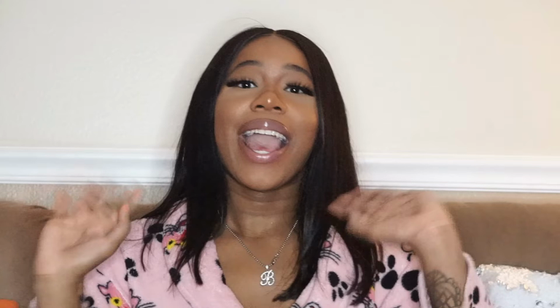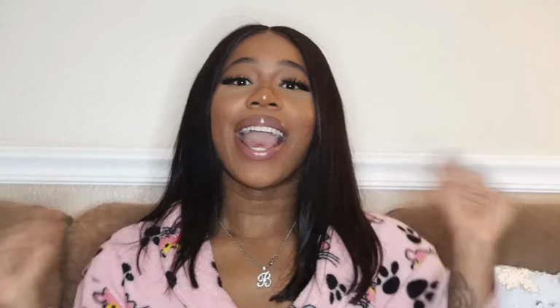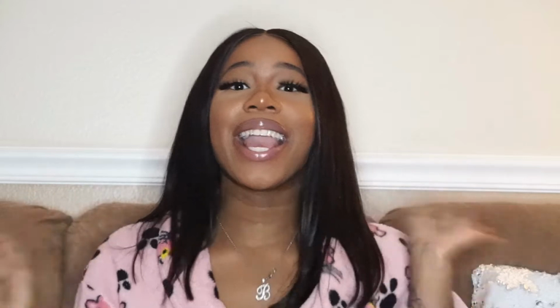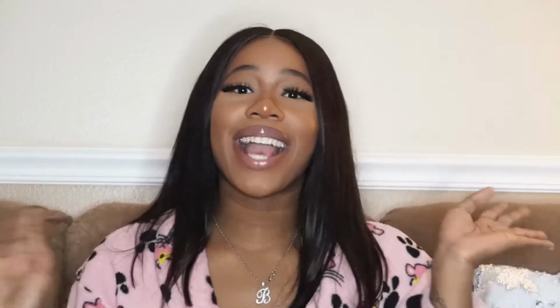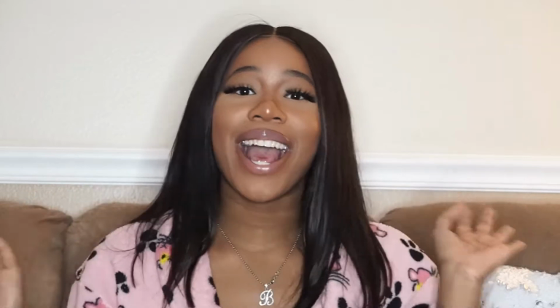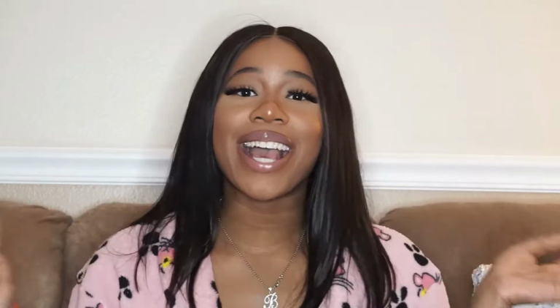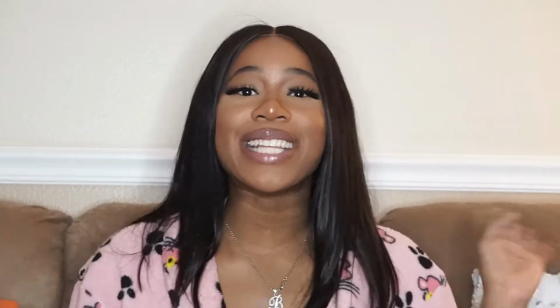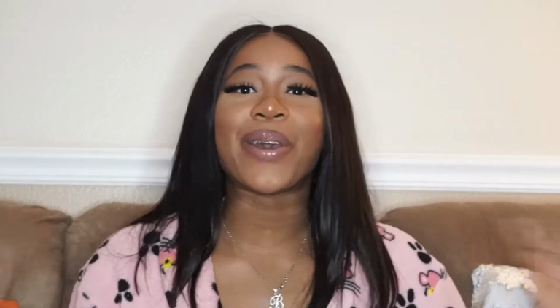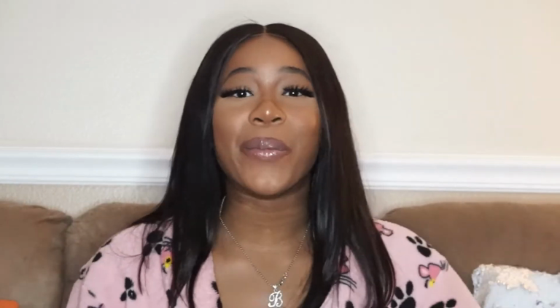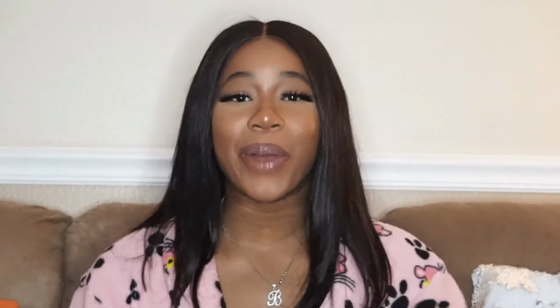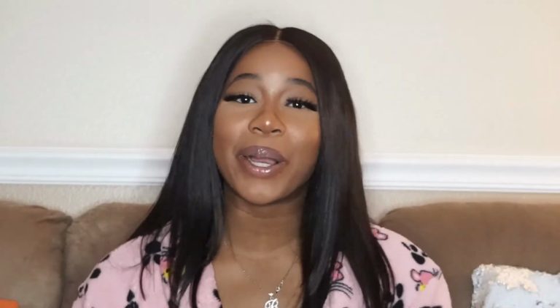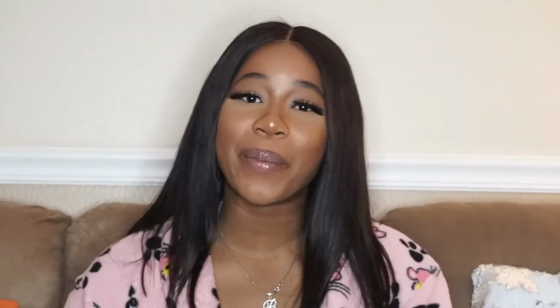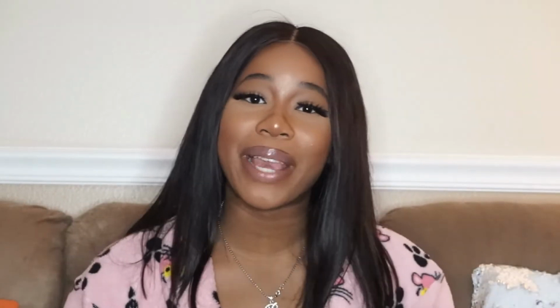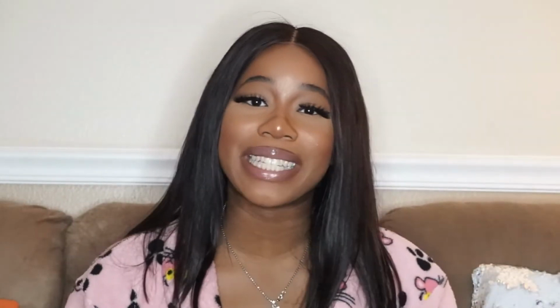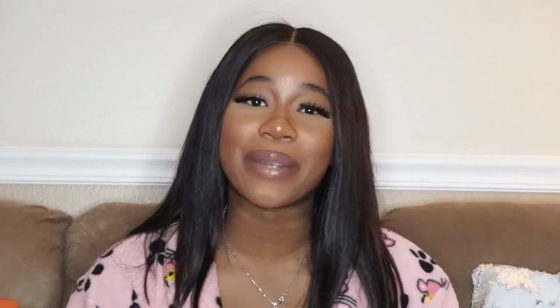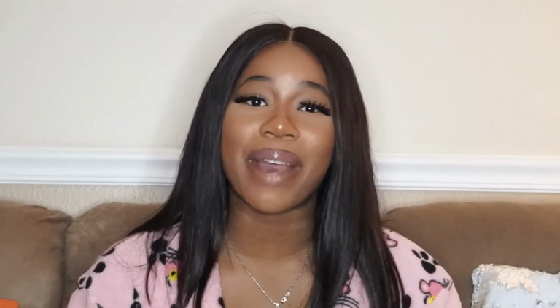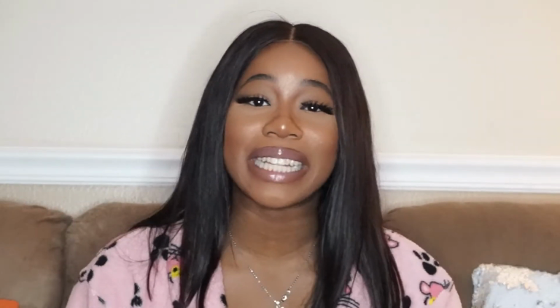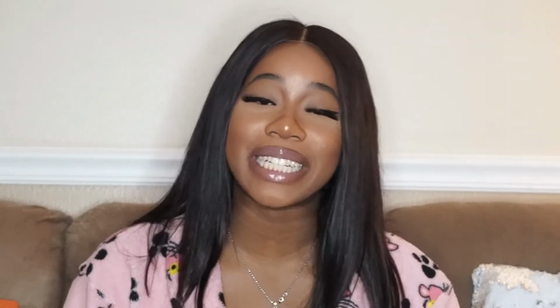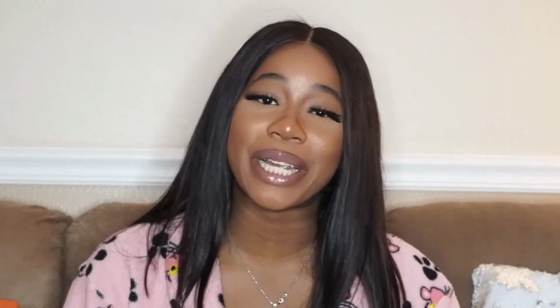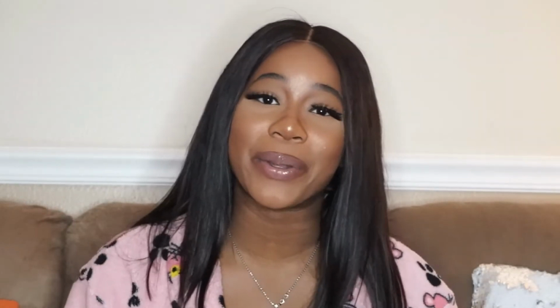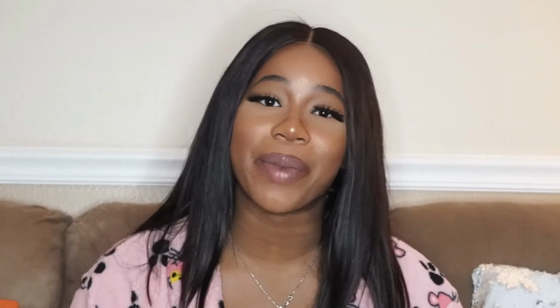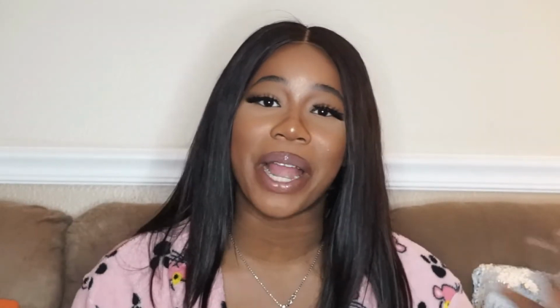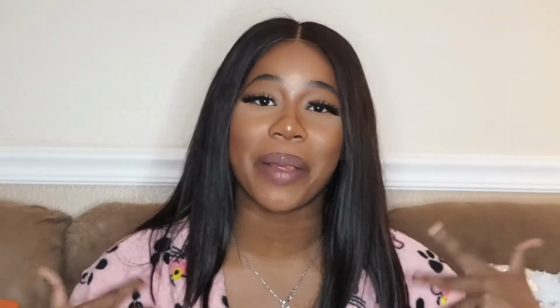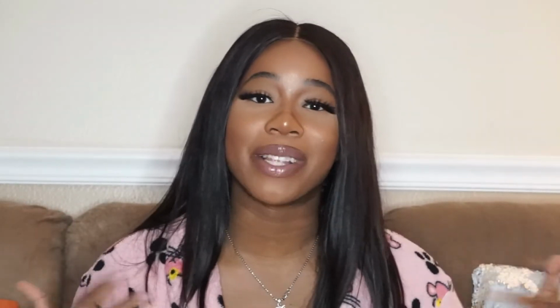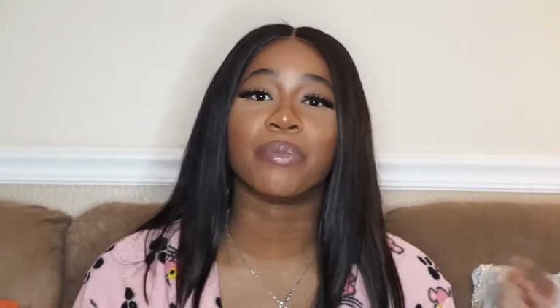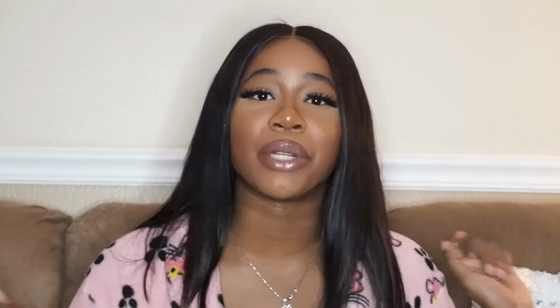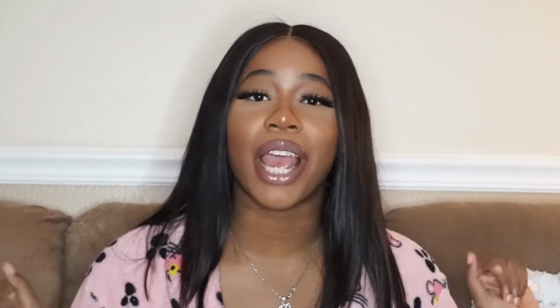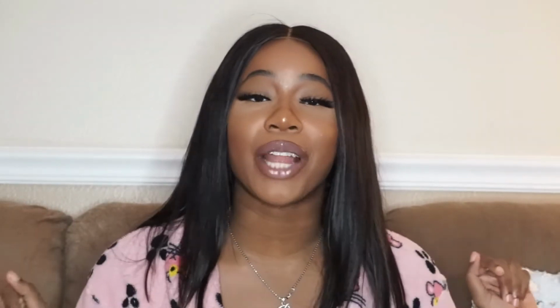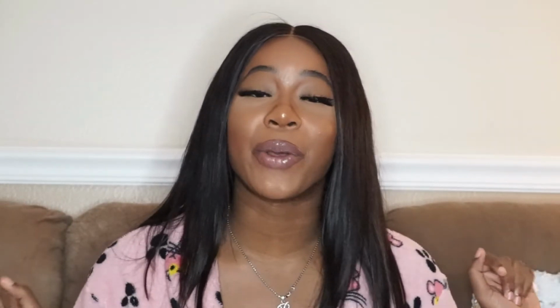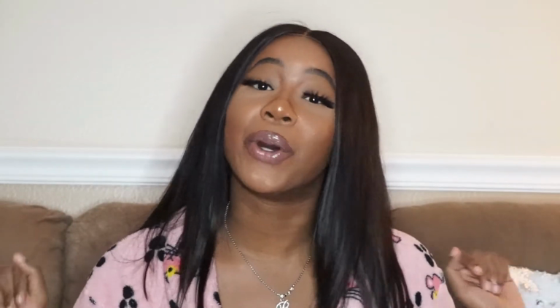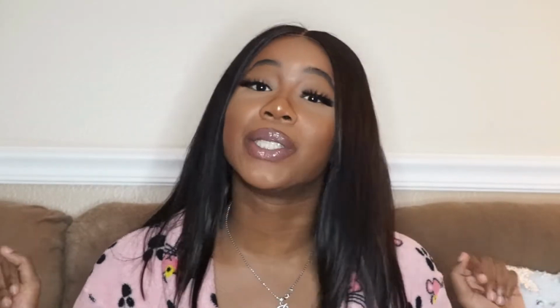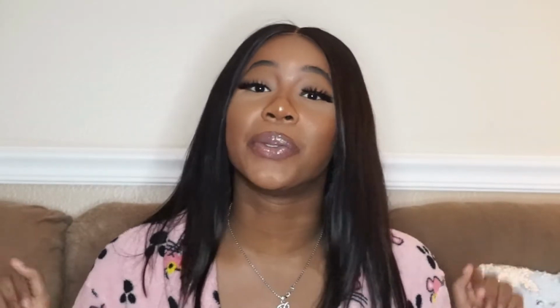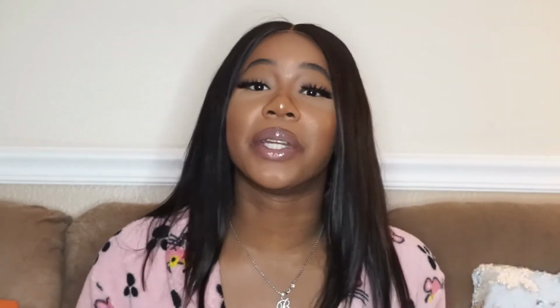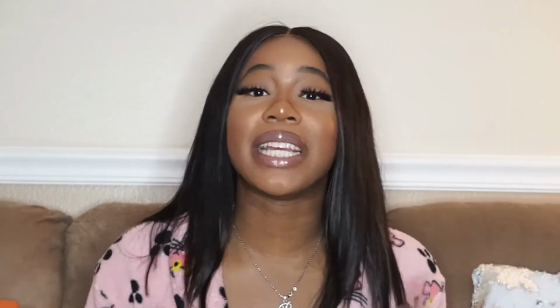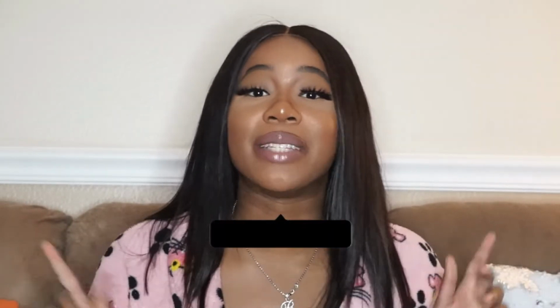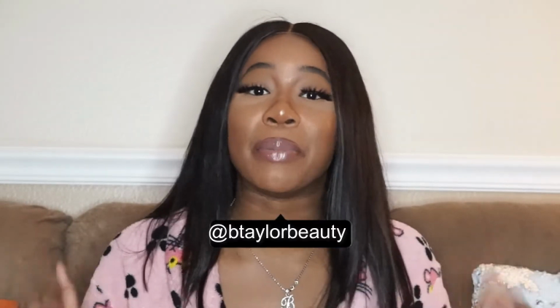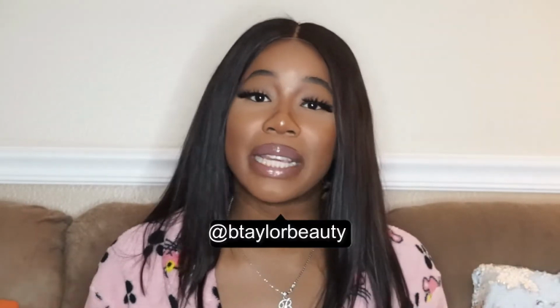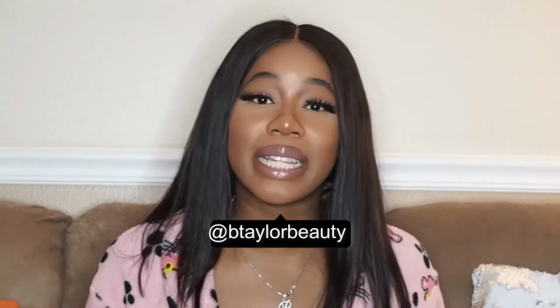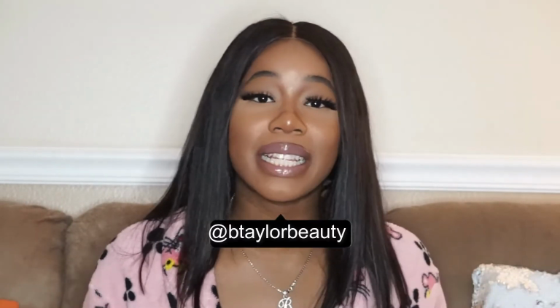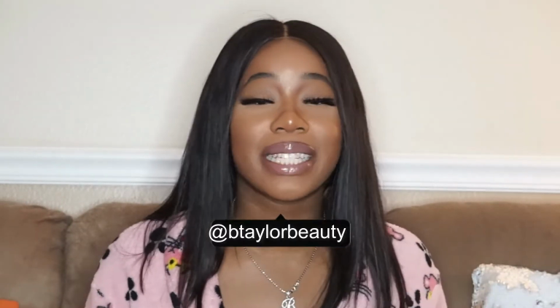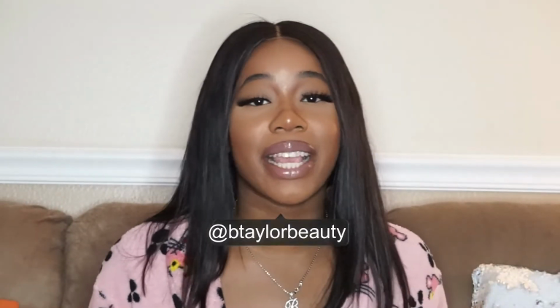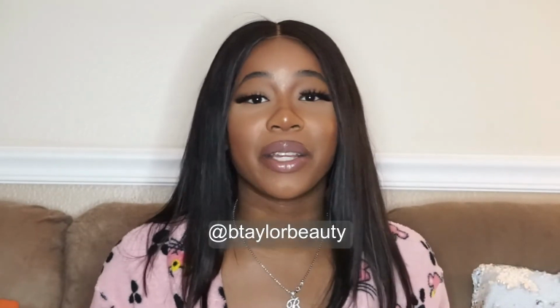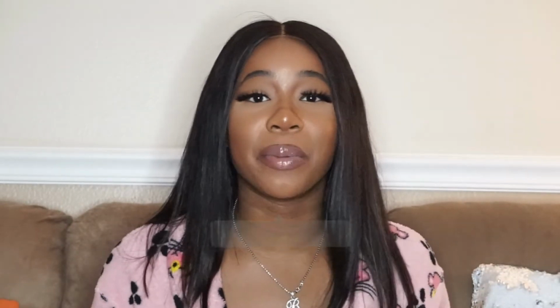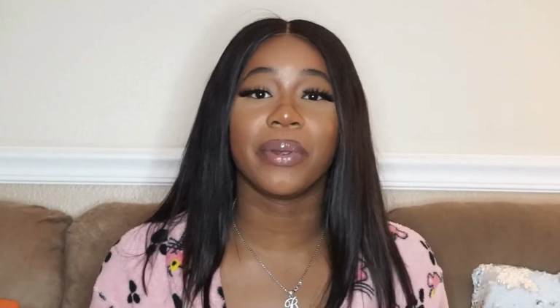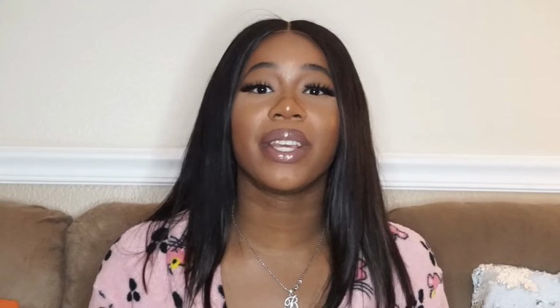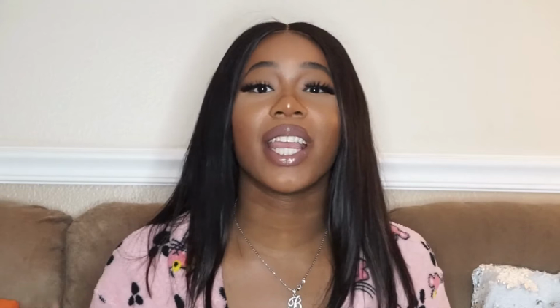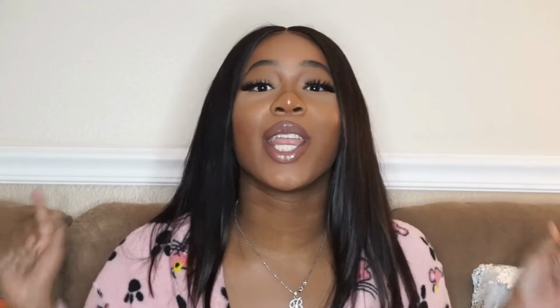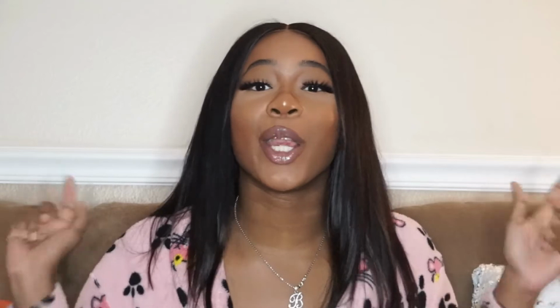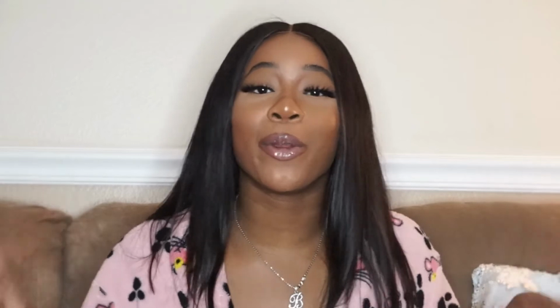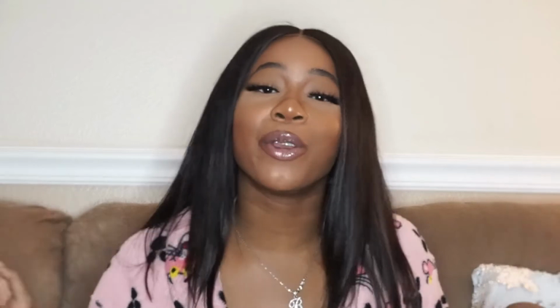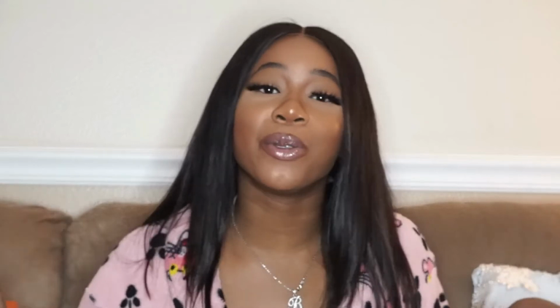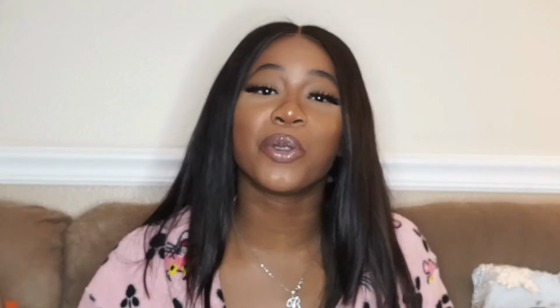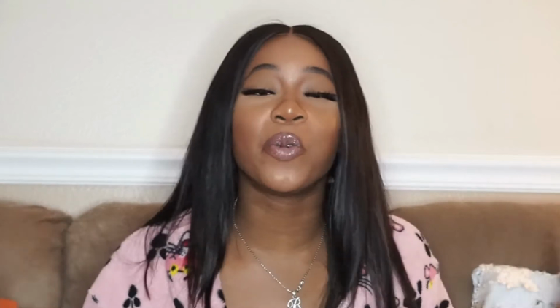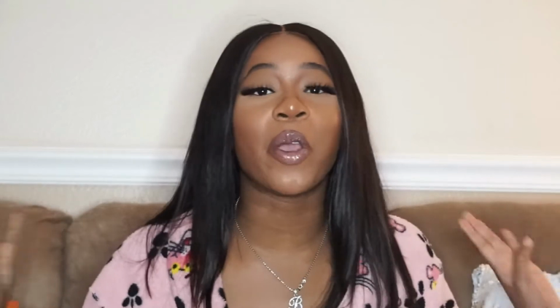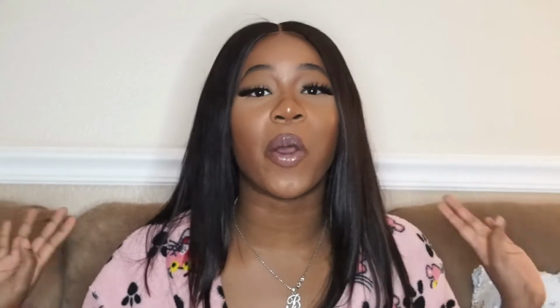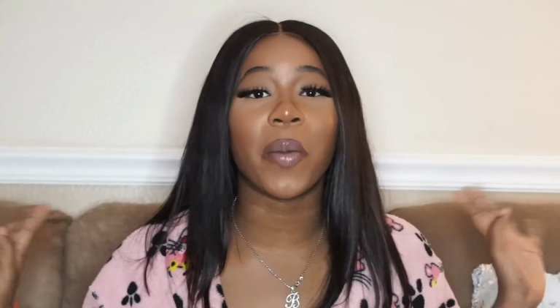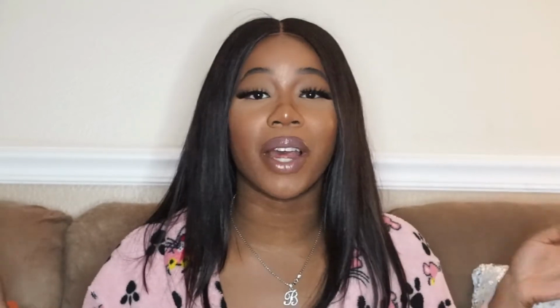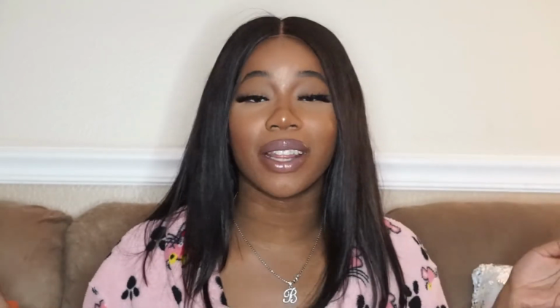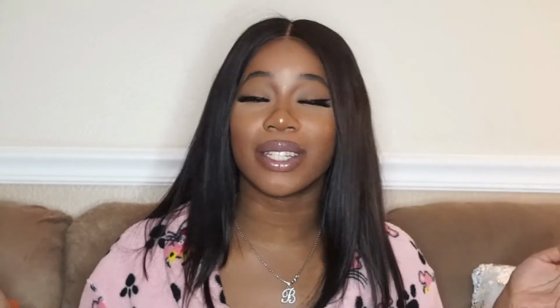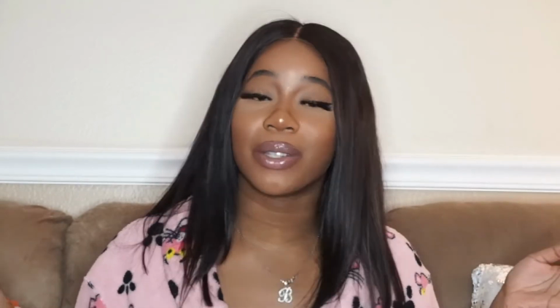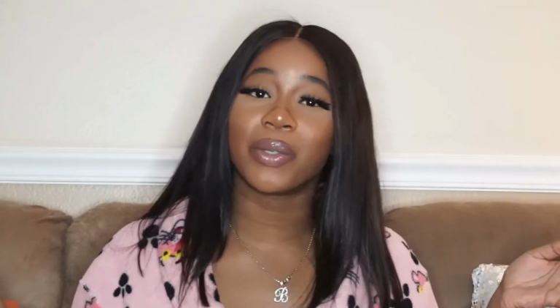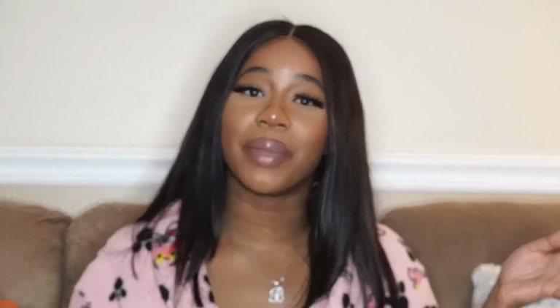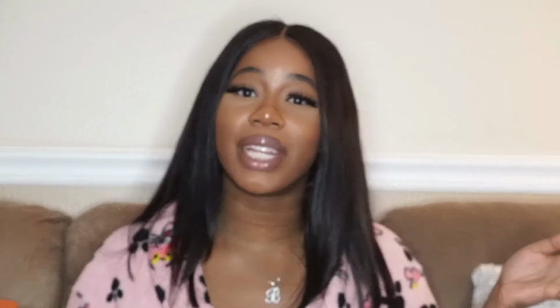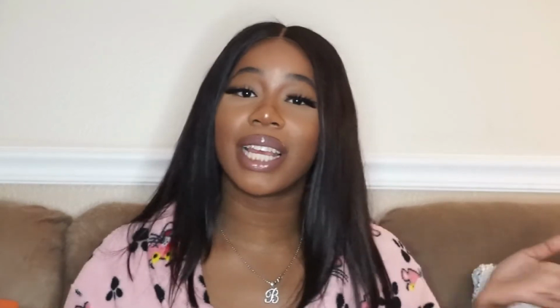Hey guys! Welcome back to my channel. My name is Brianna, also known as B-Taylor Beauty here on YouTube and all my other social media.